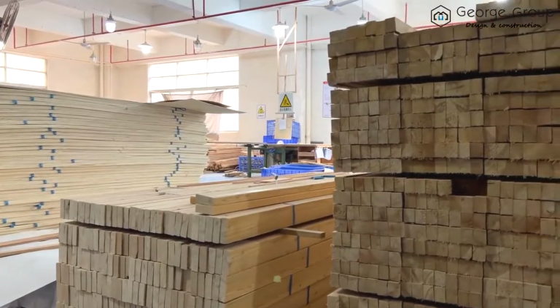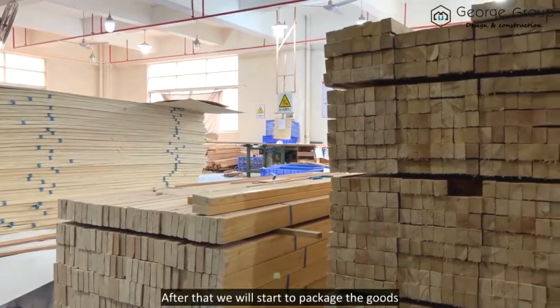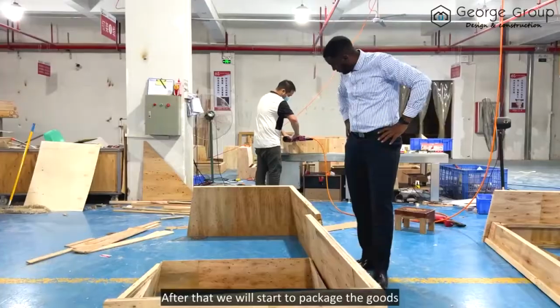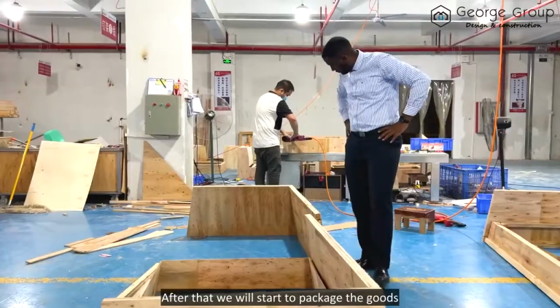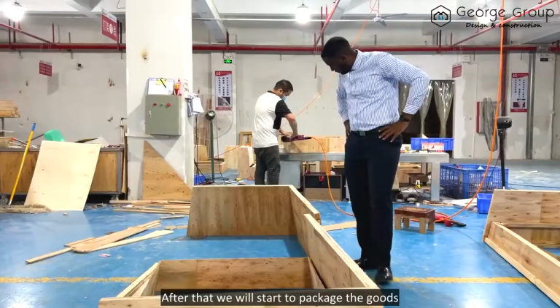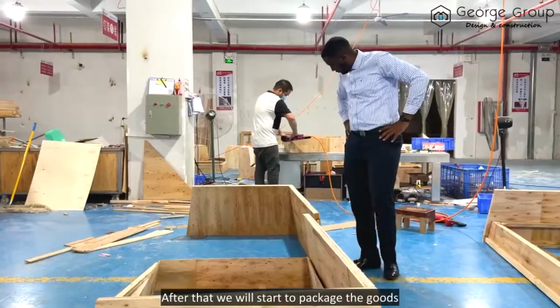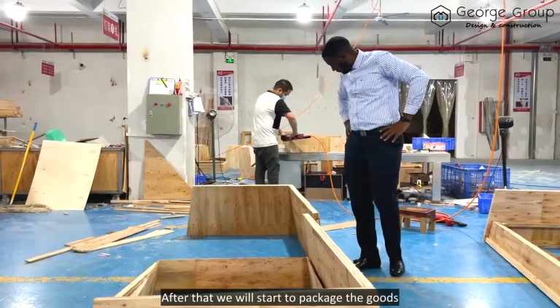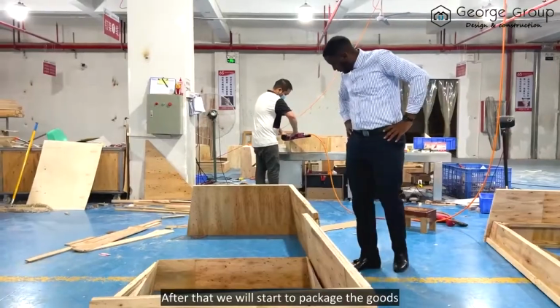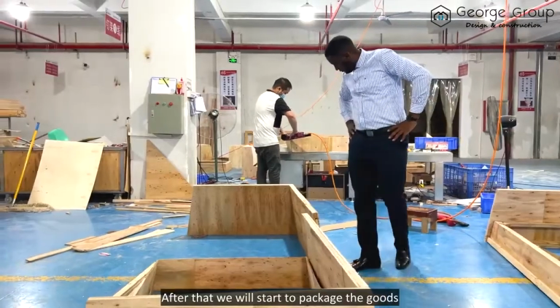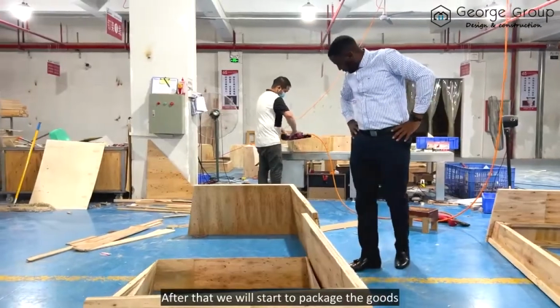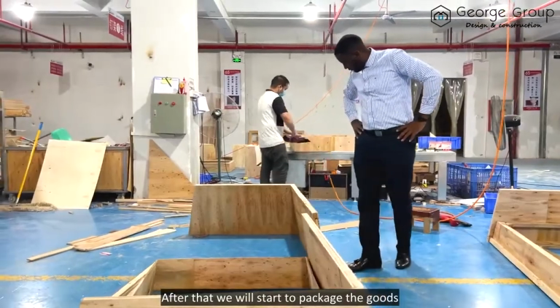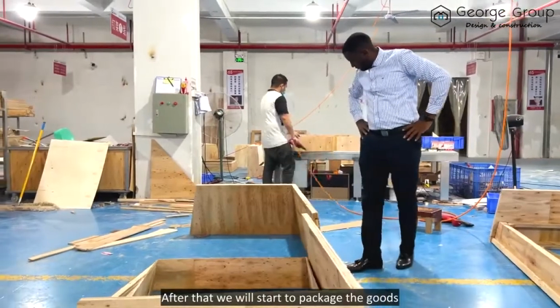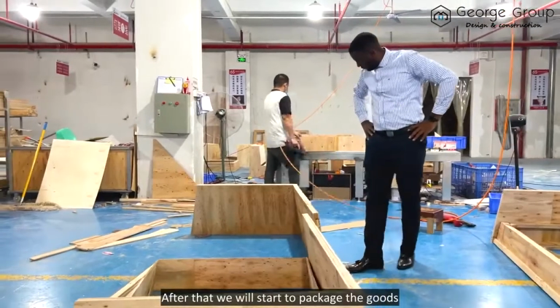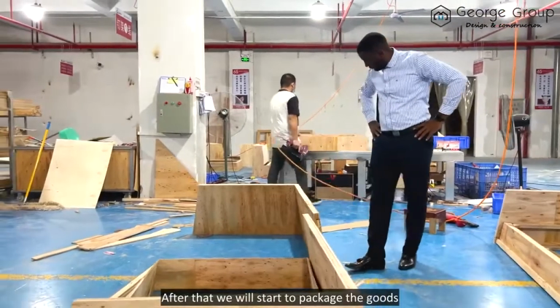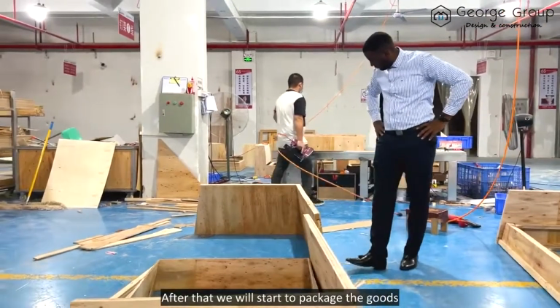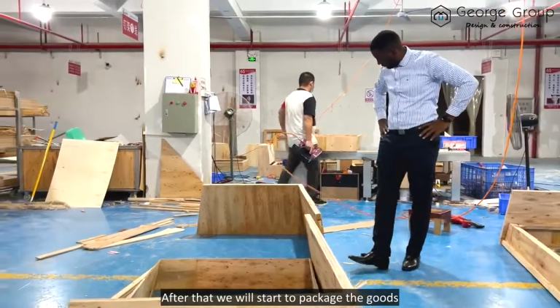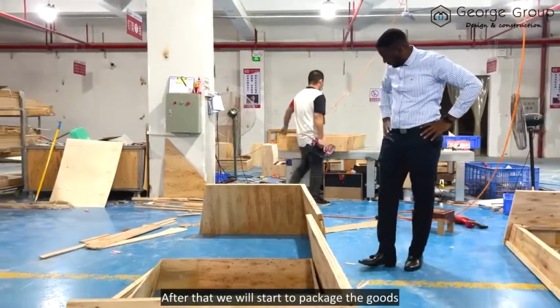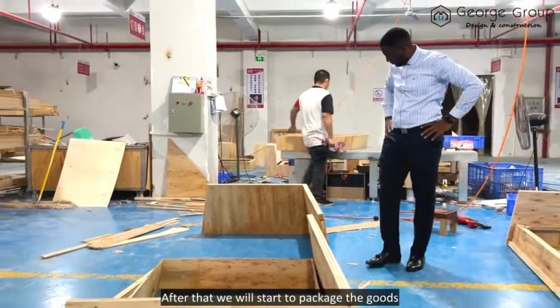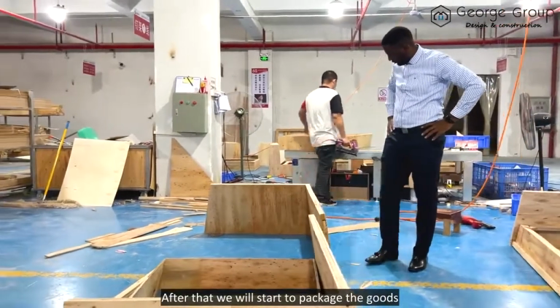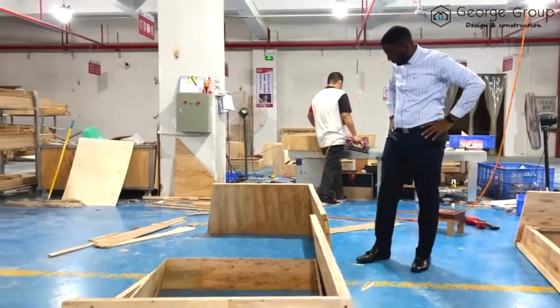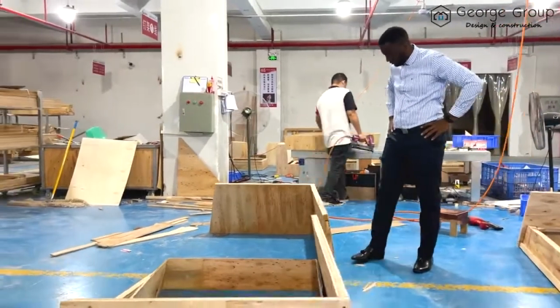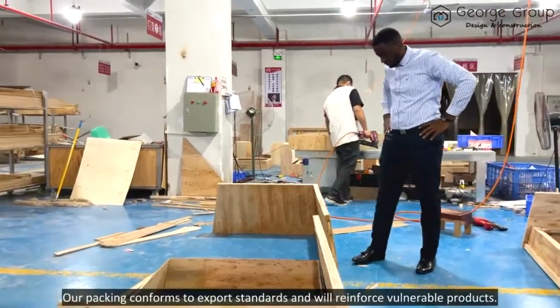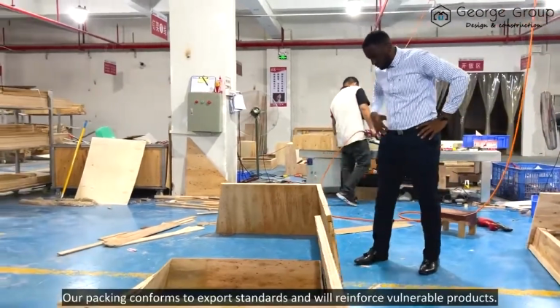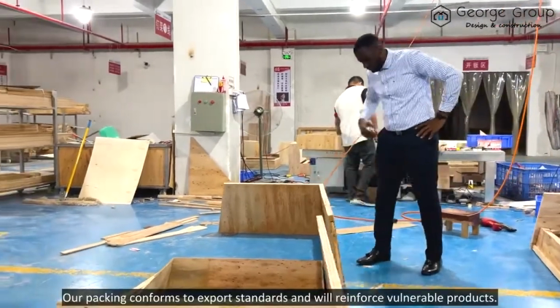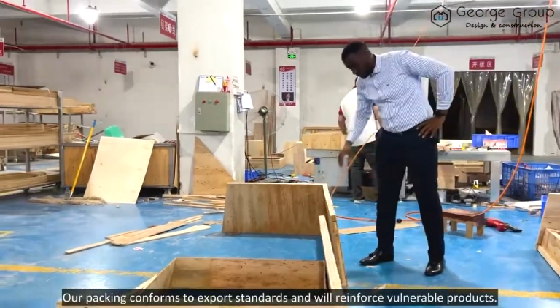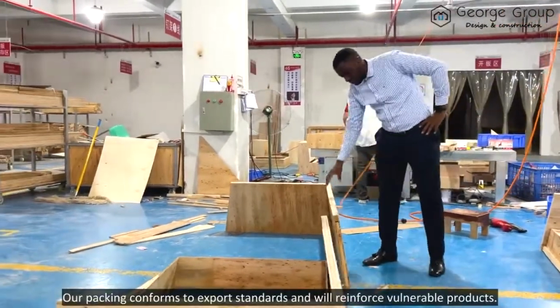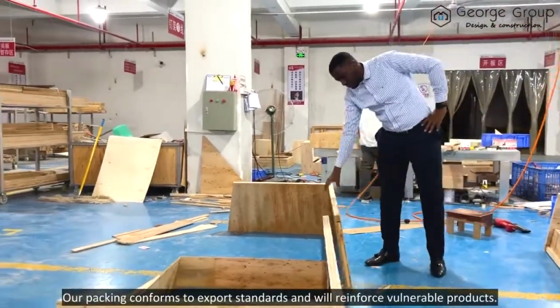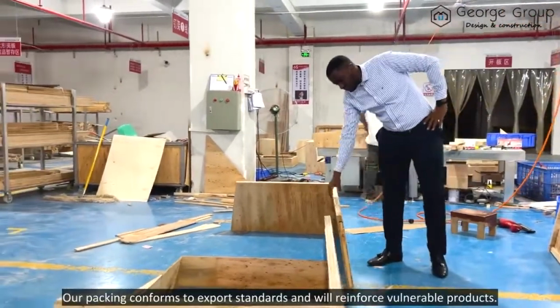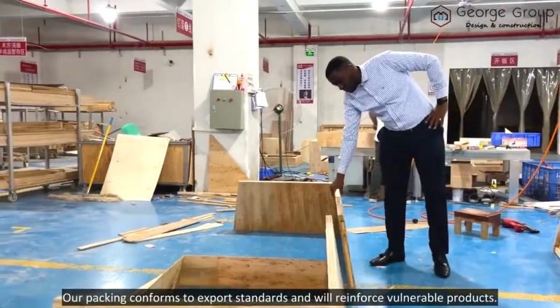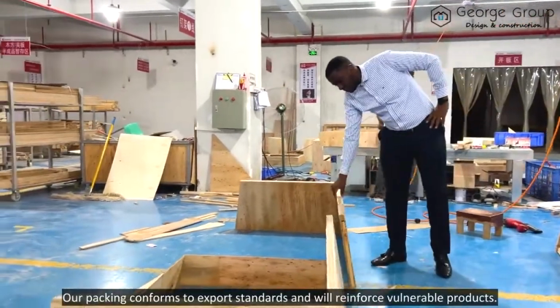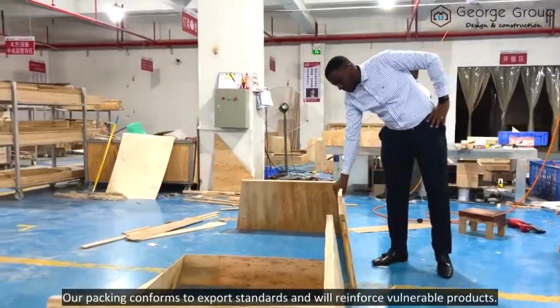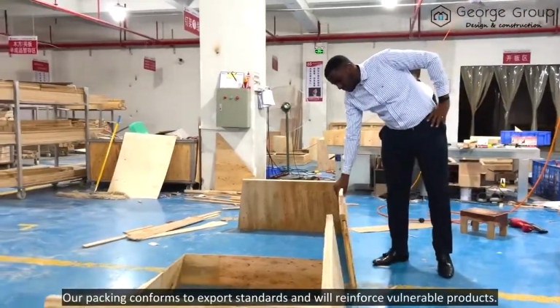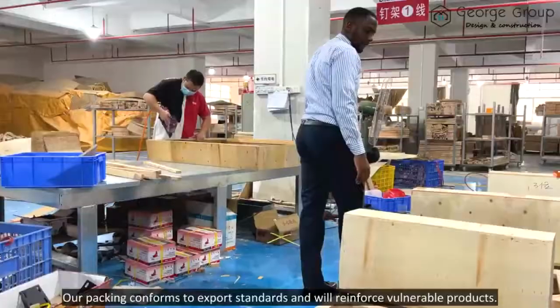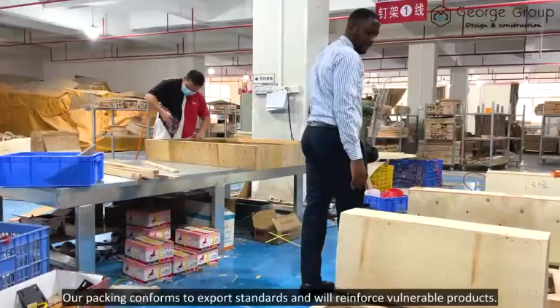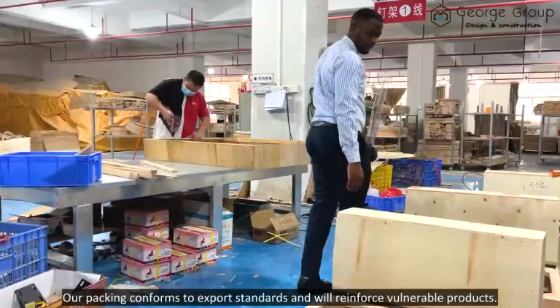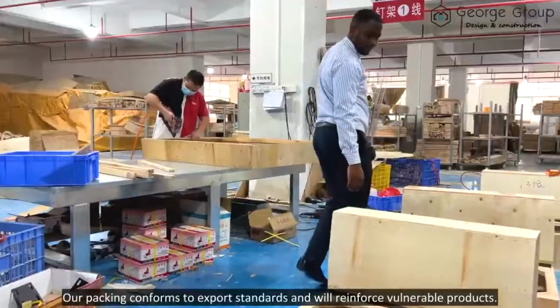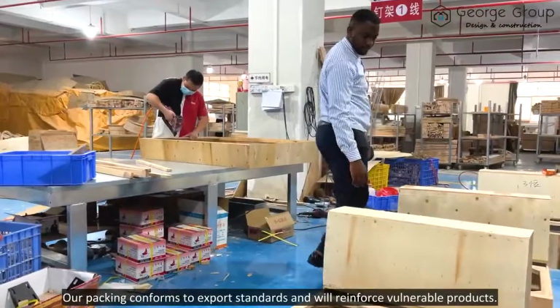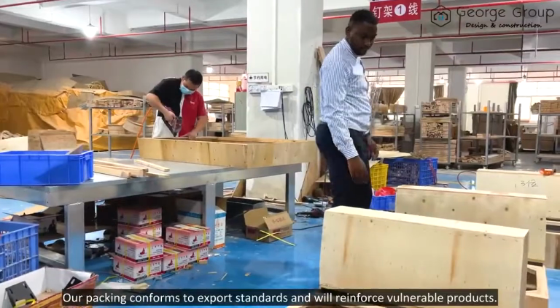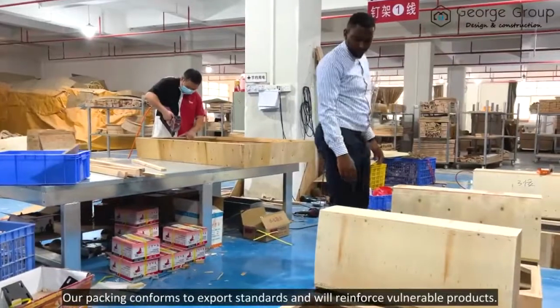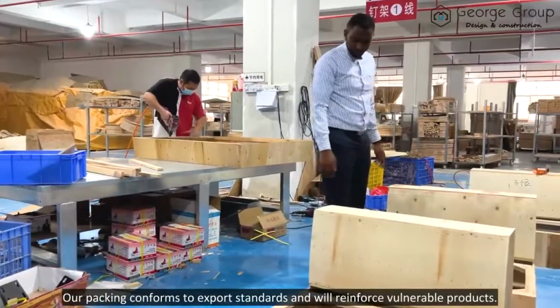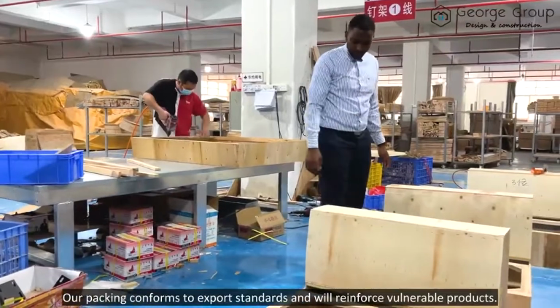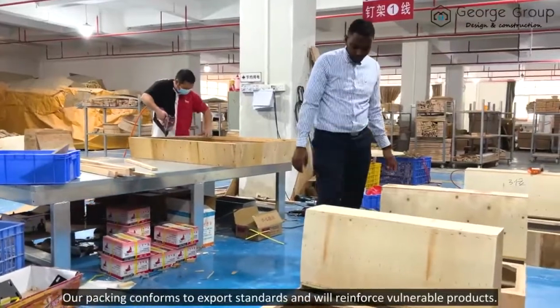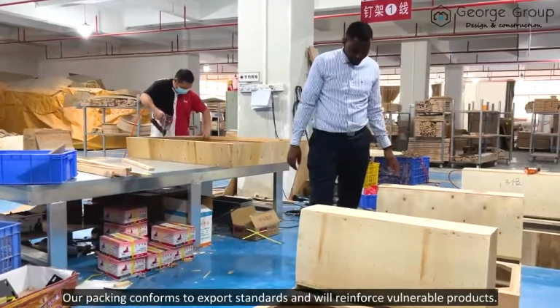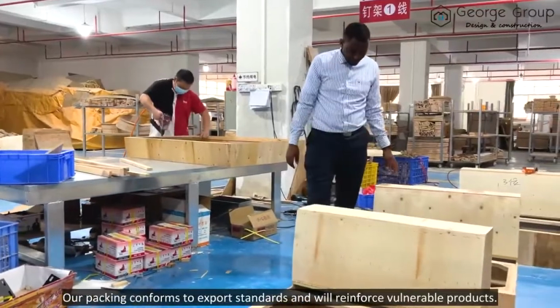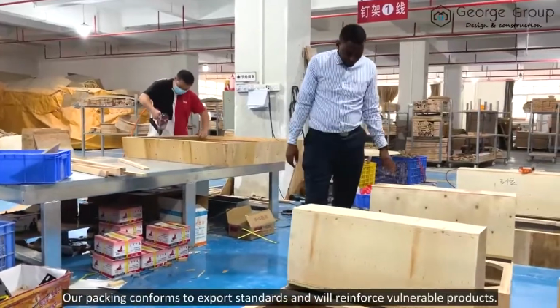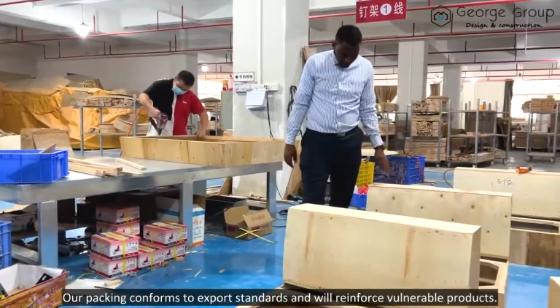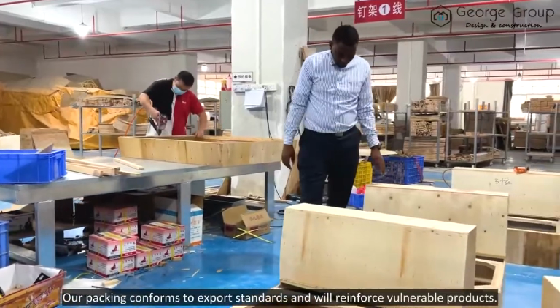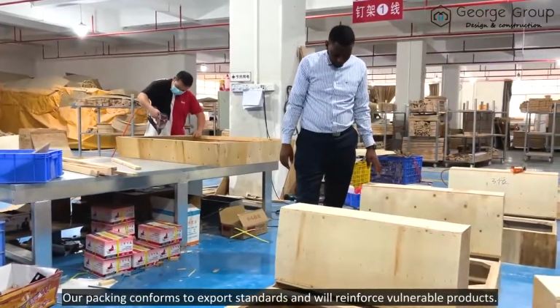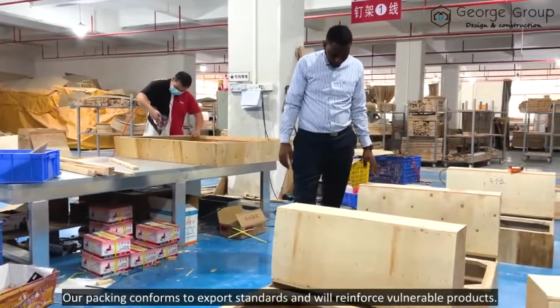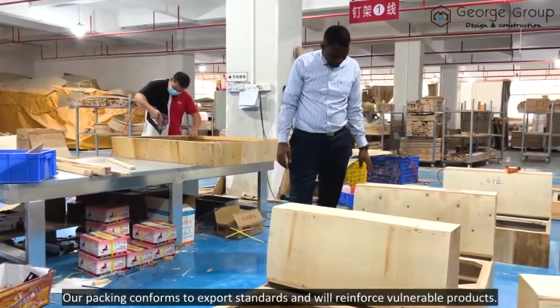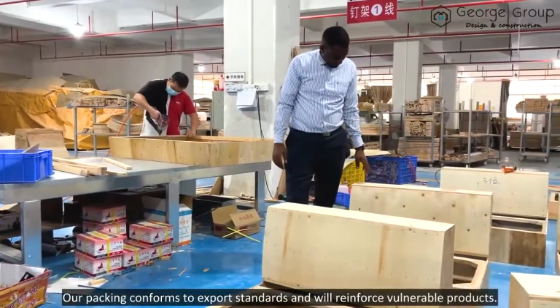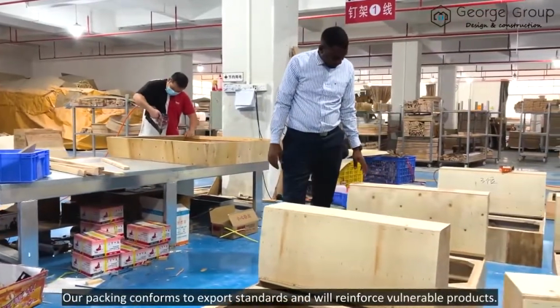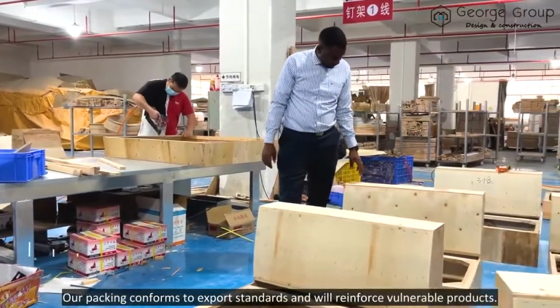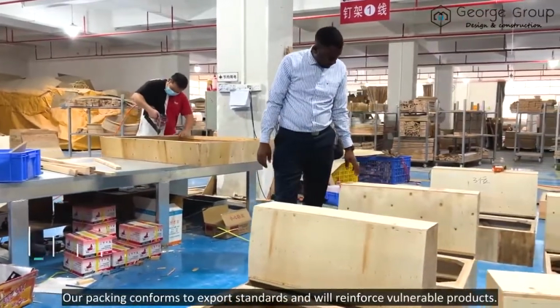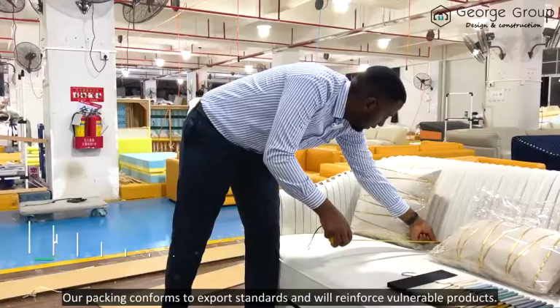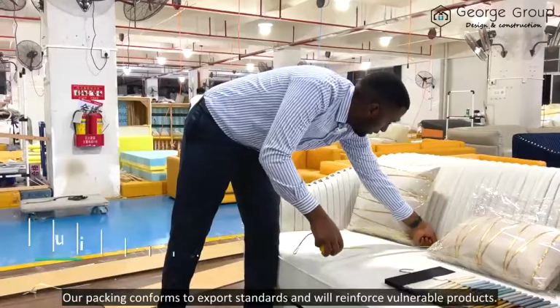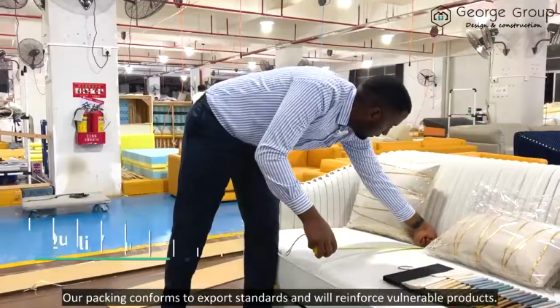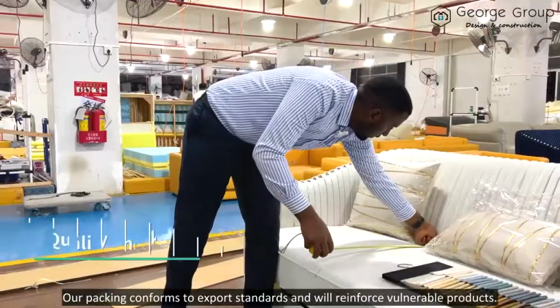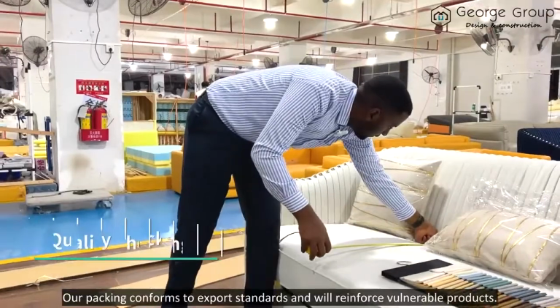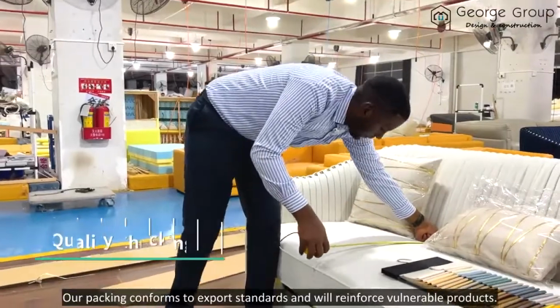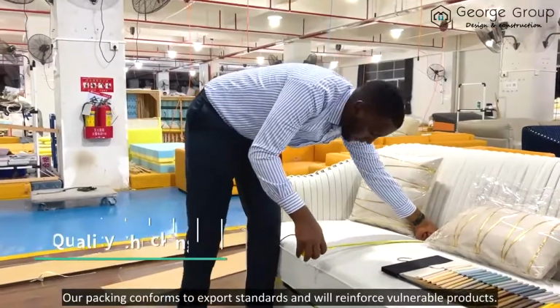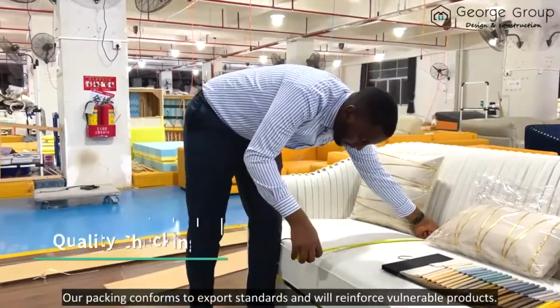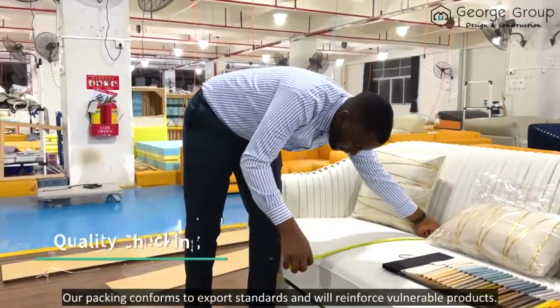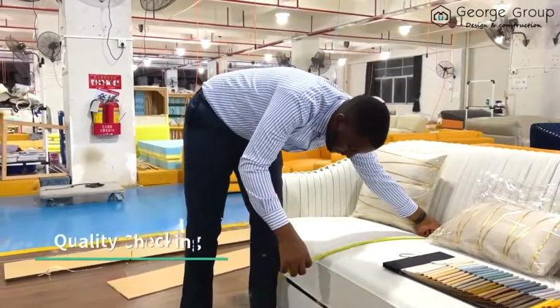After that, we will start to package your goods. Our packaging qualifies for export standards, and we will reinforce certain valuable goods.